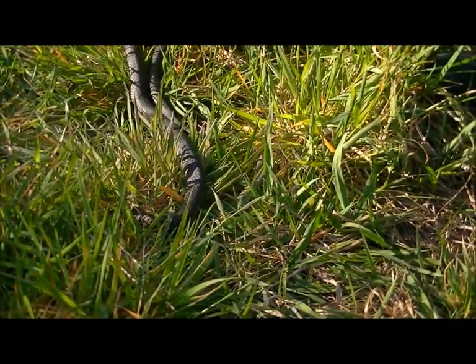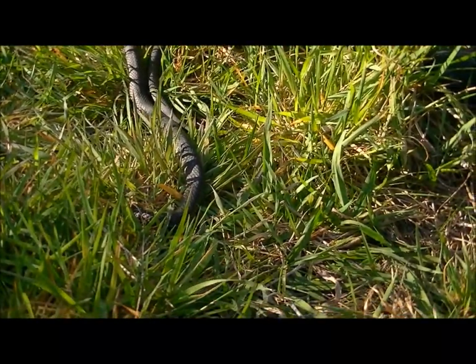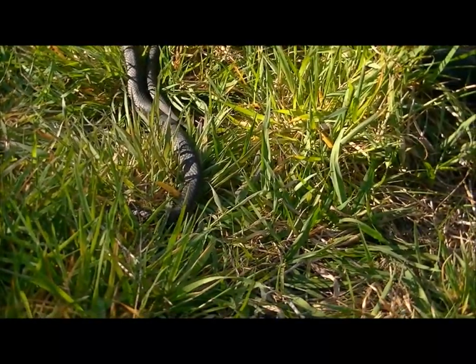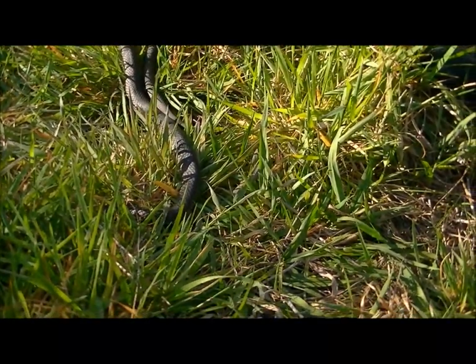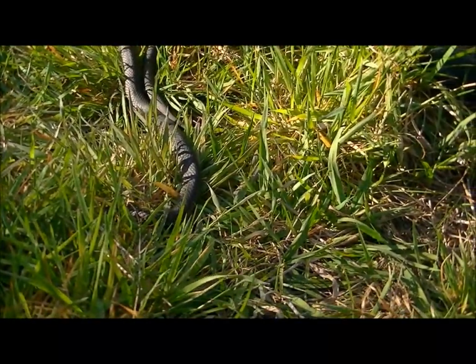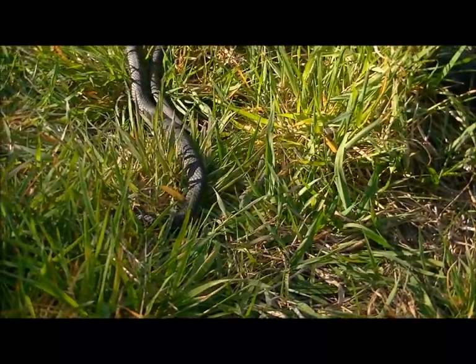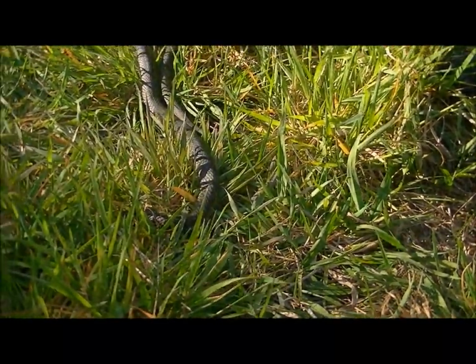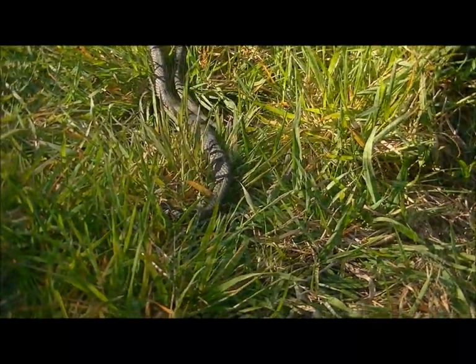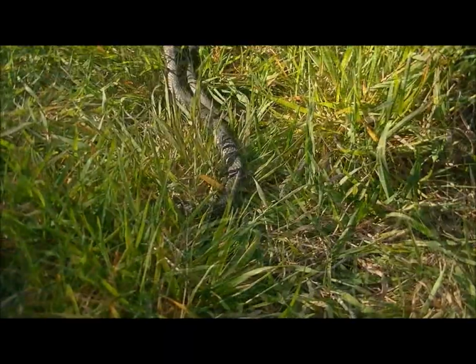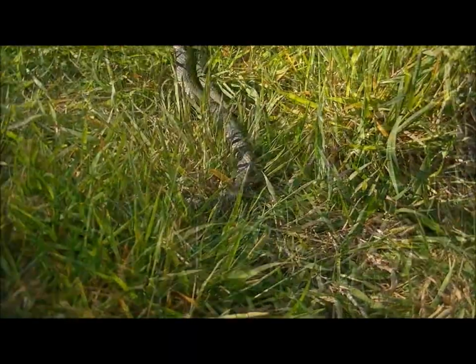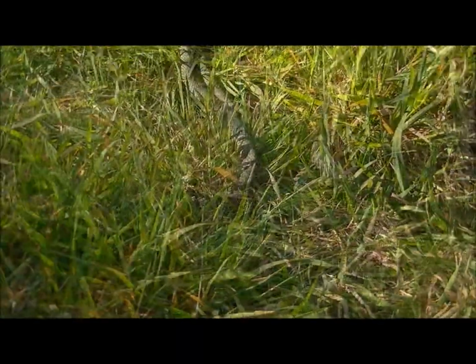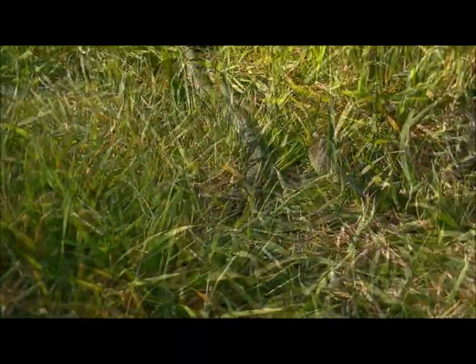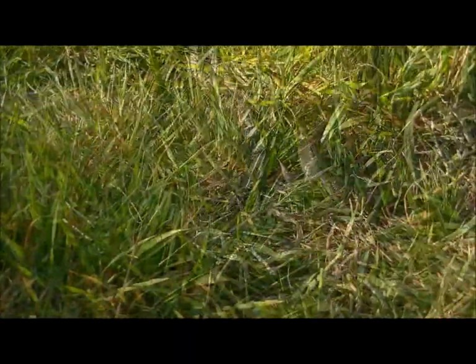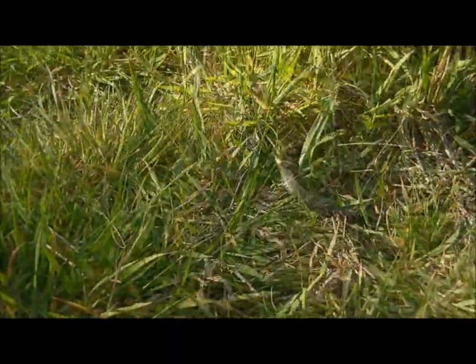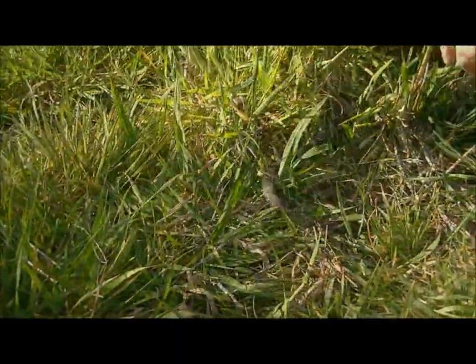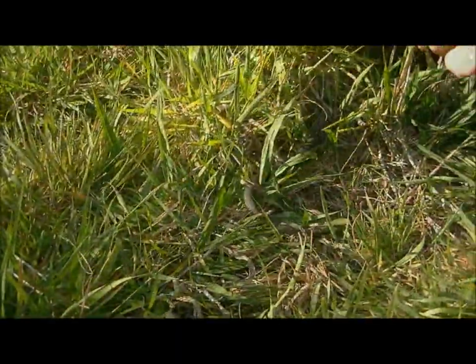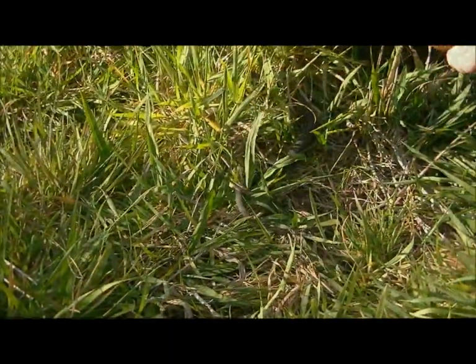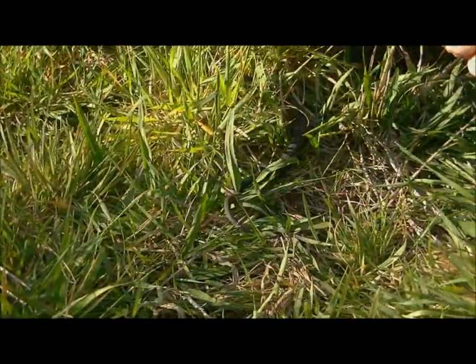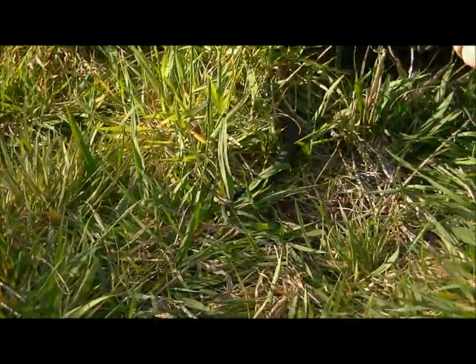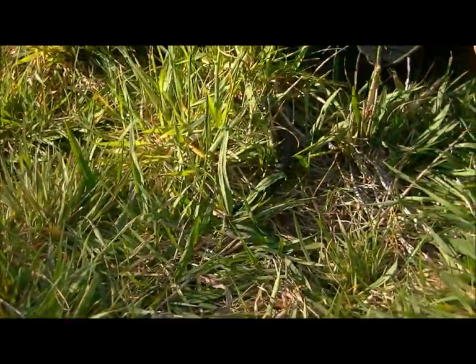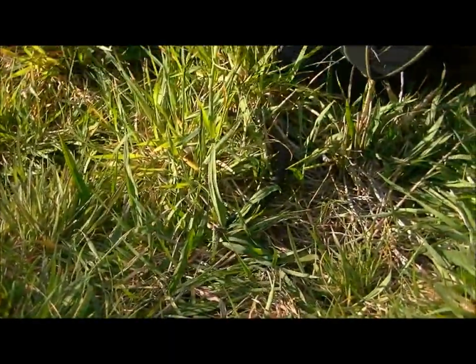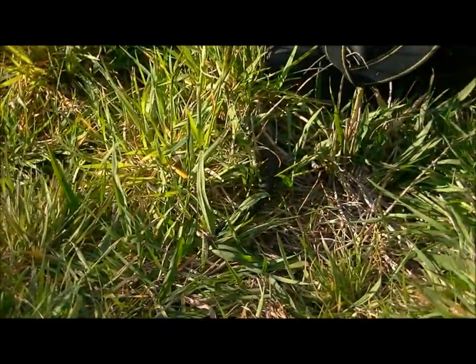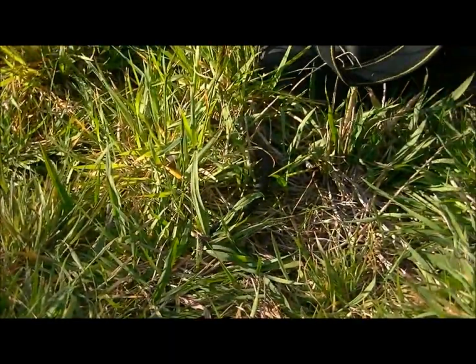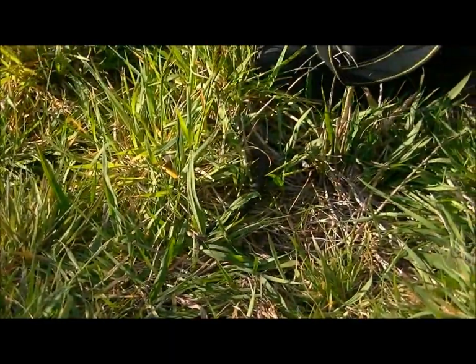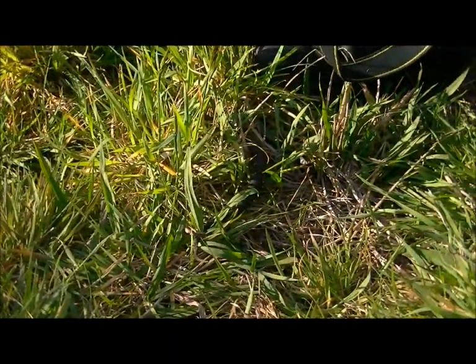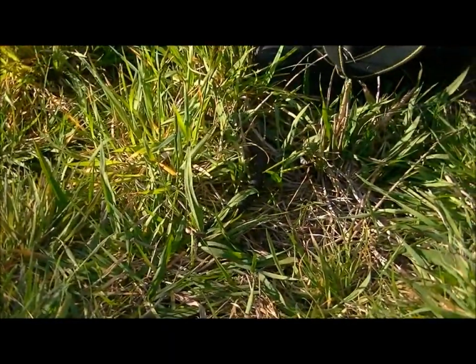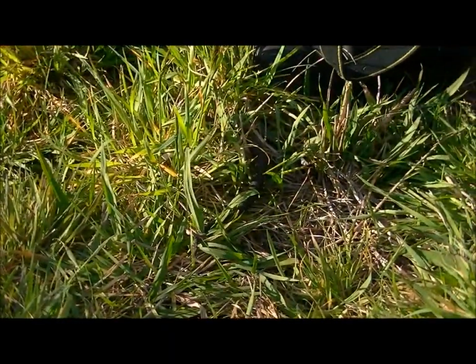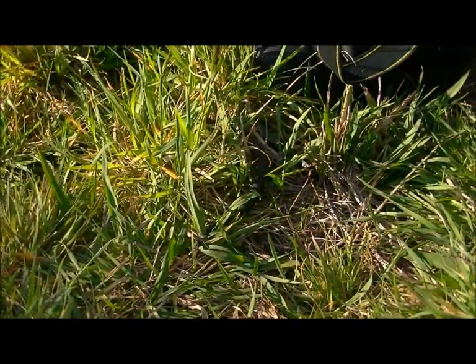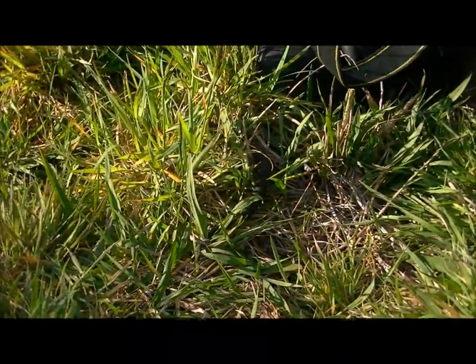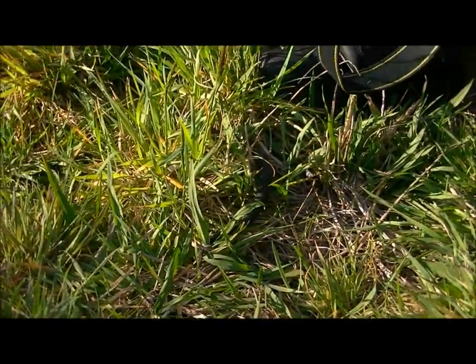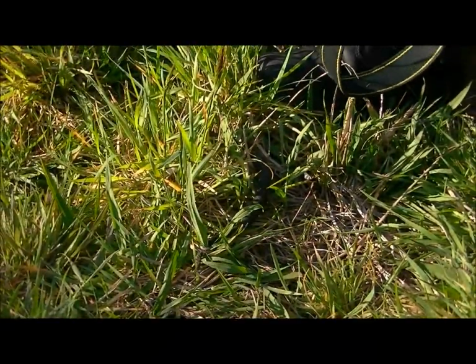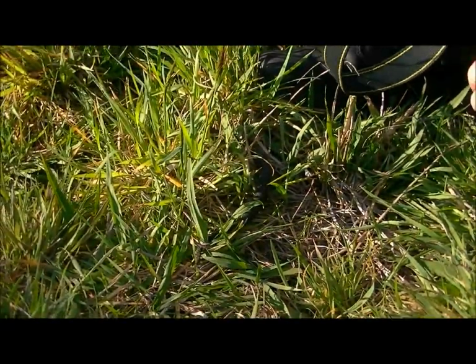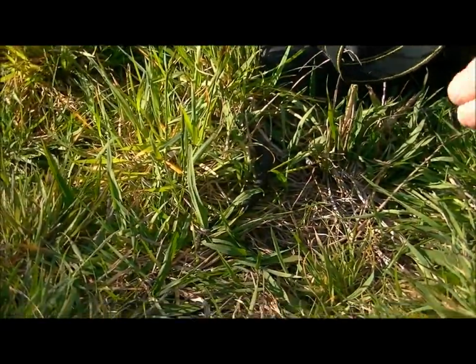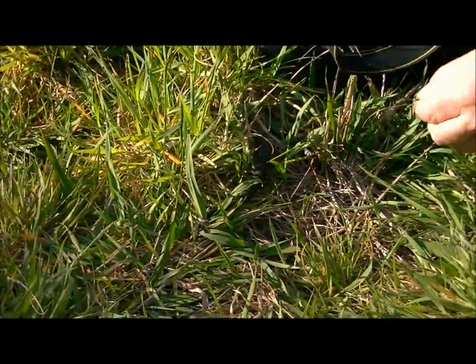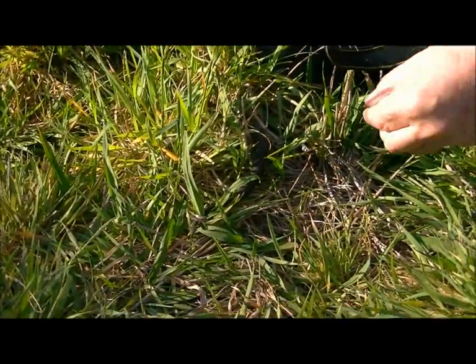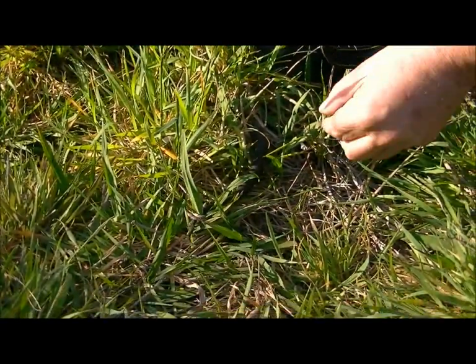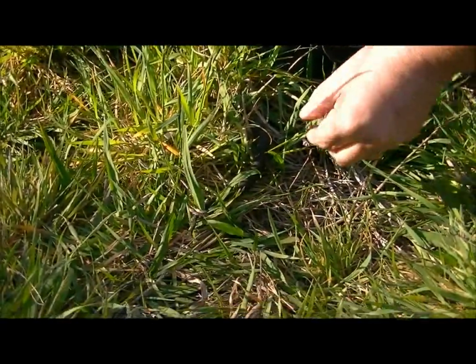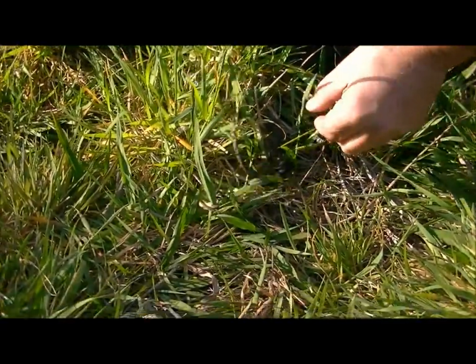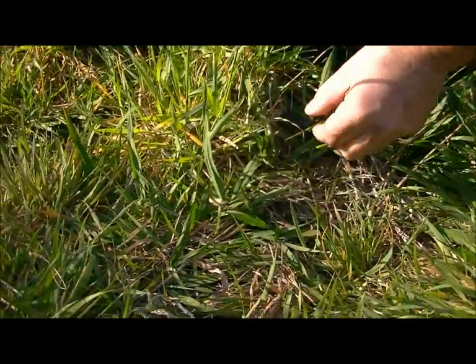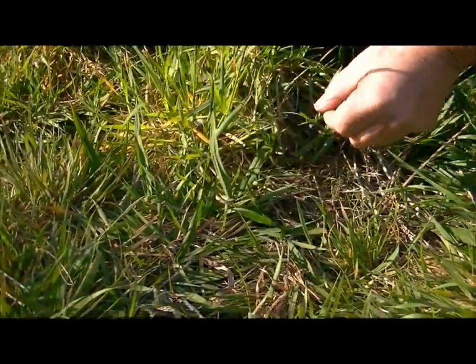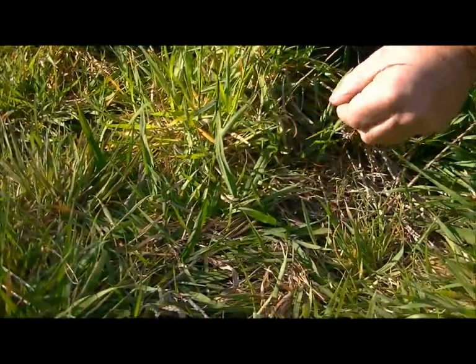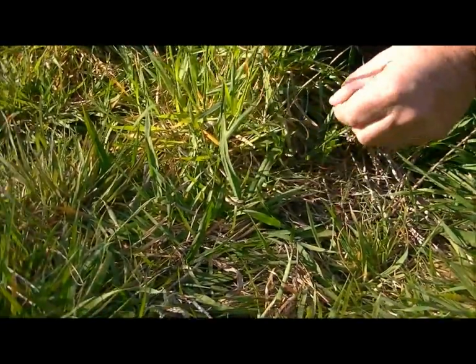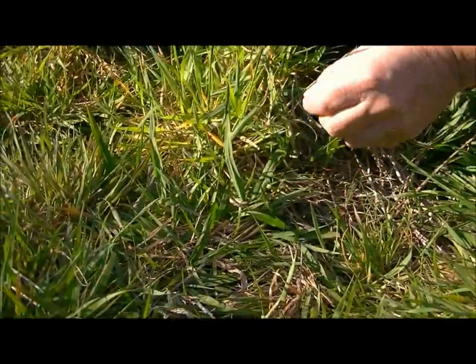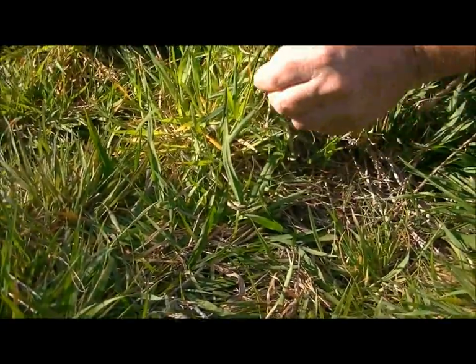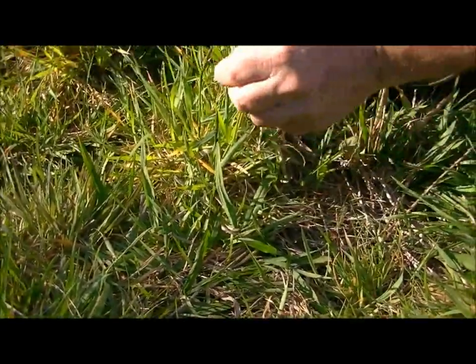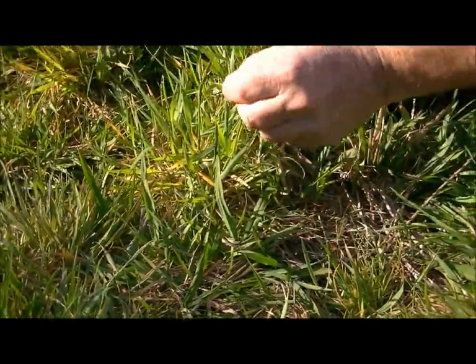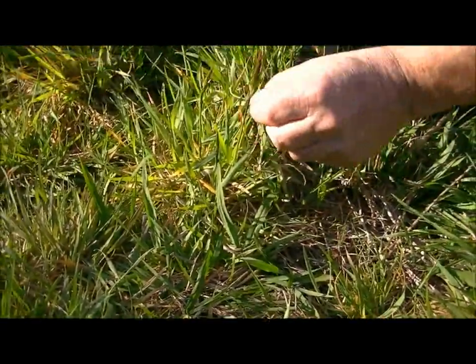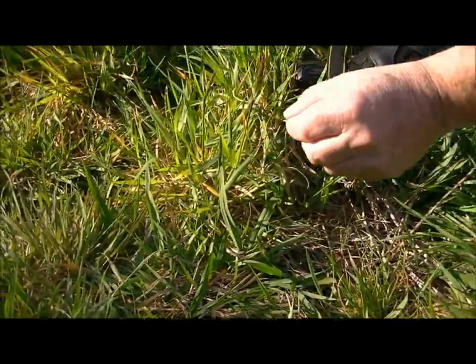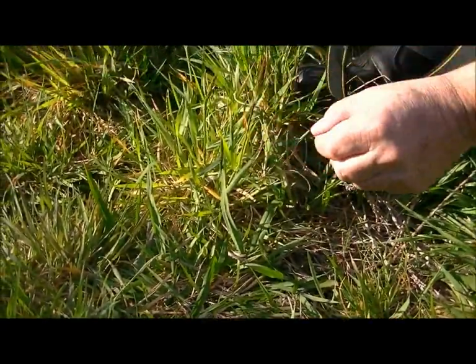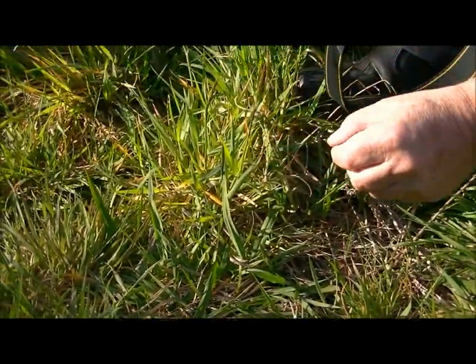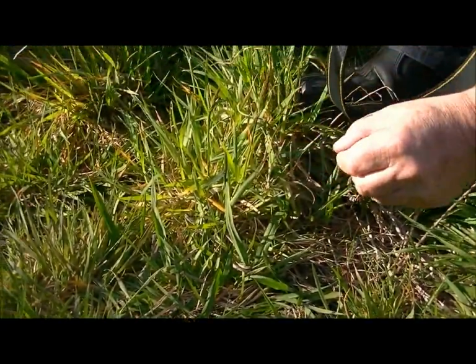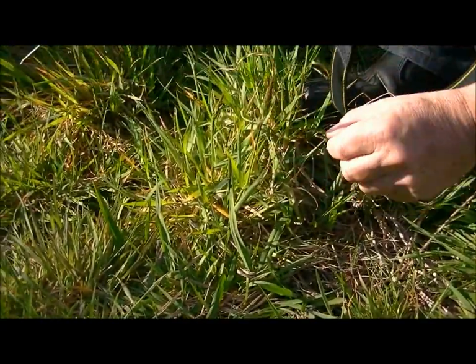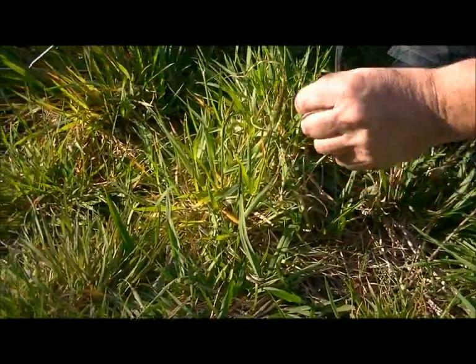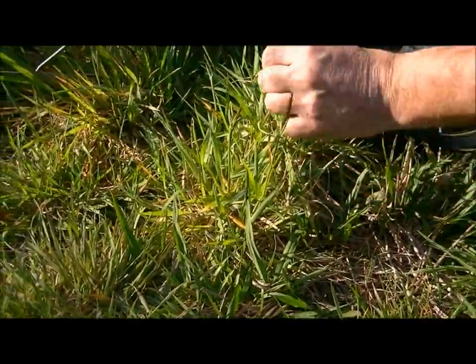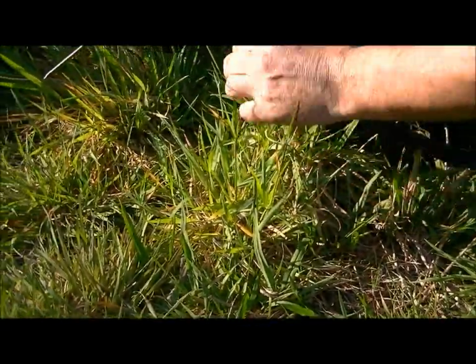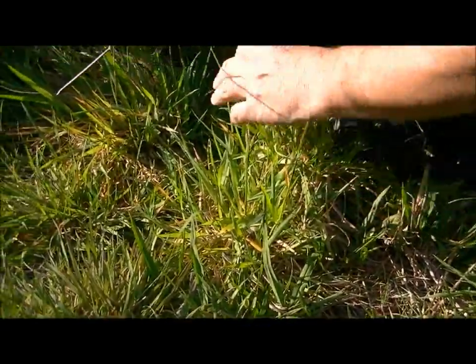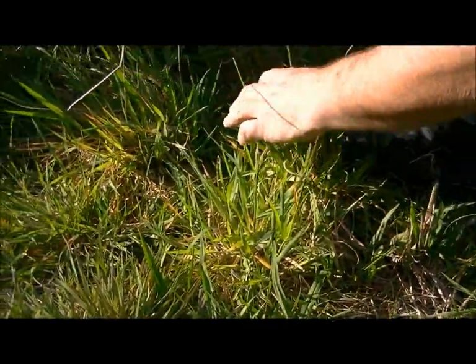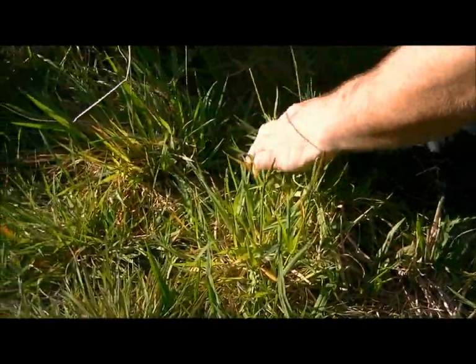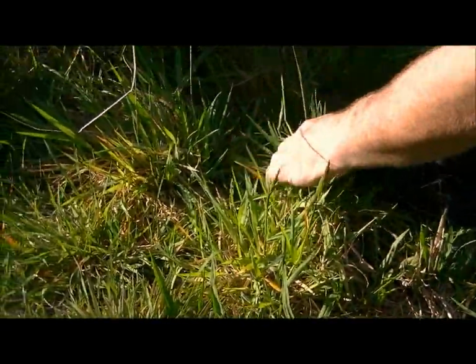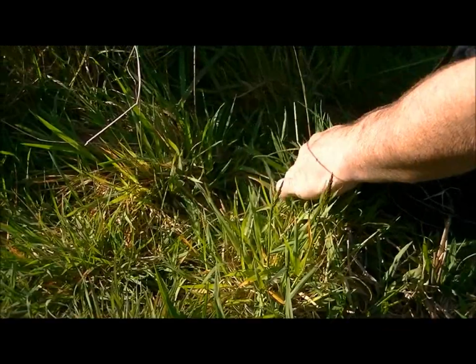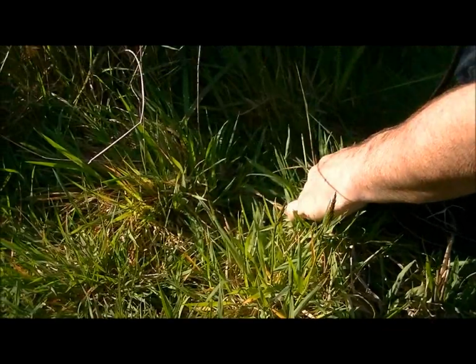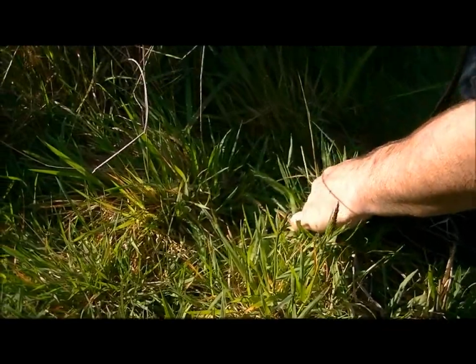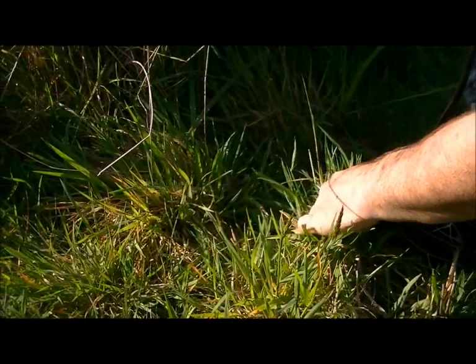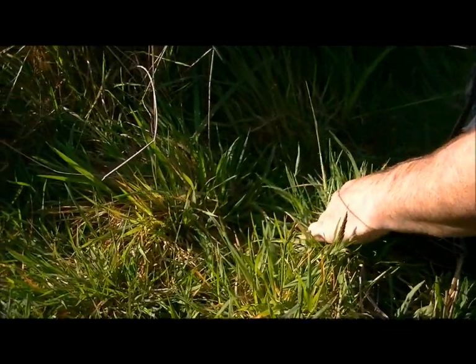And they just disappear into the grass, these guys. He's gone.